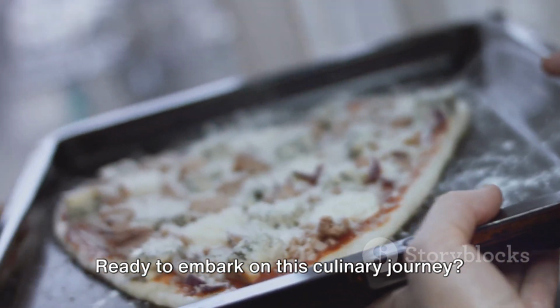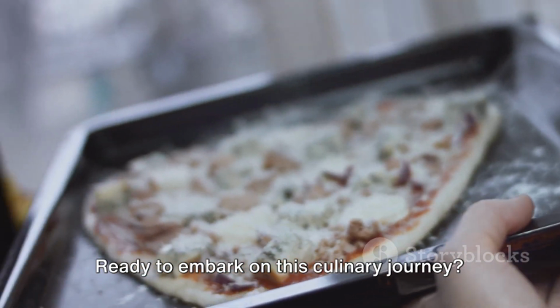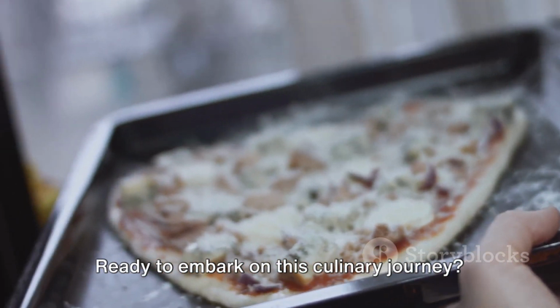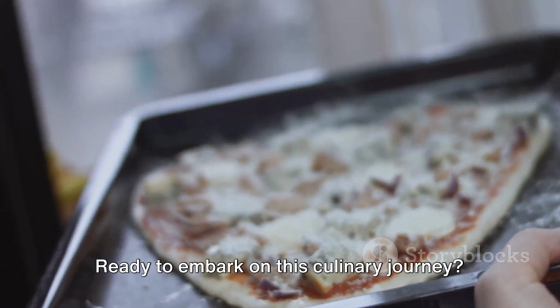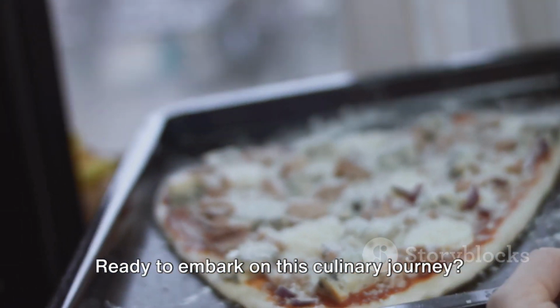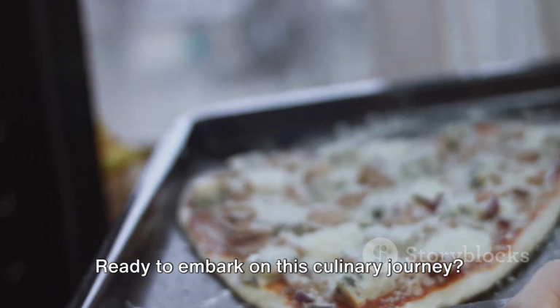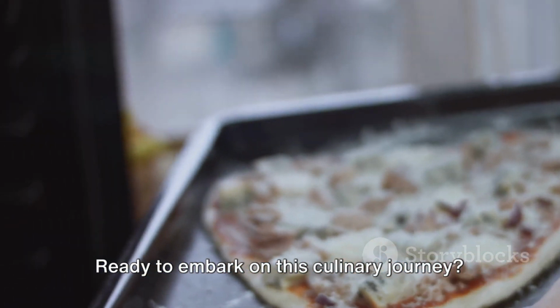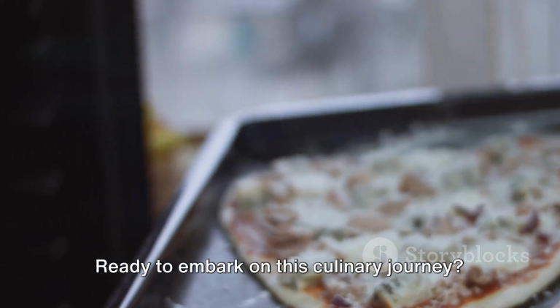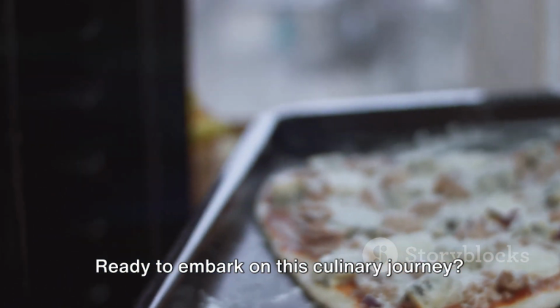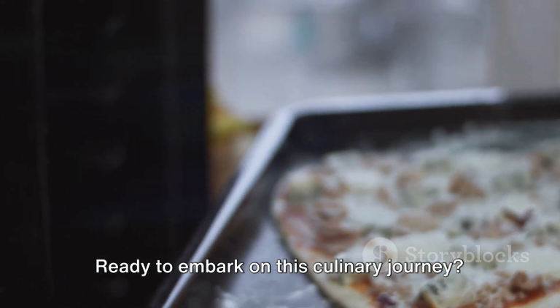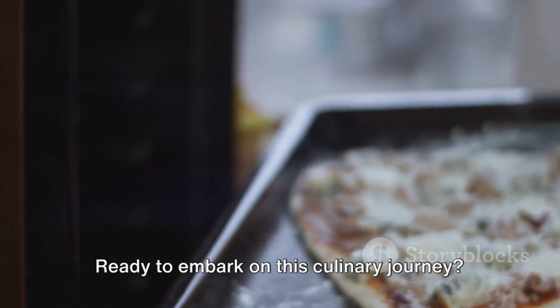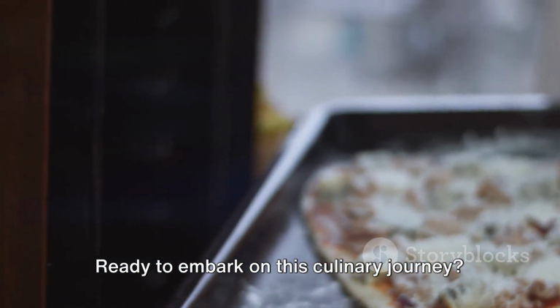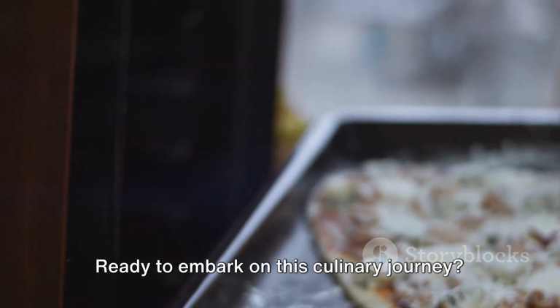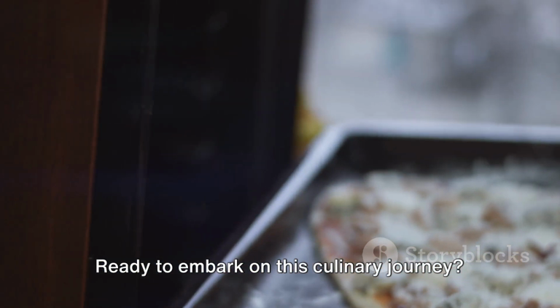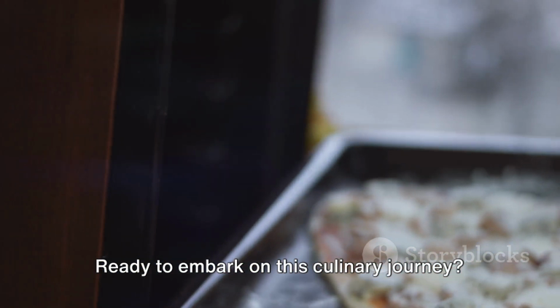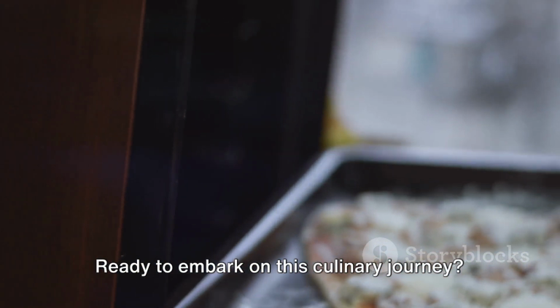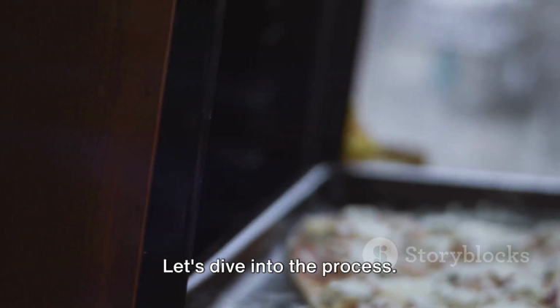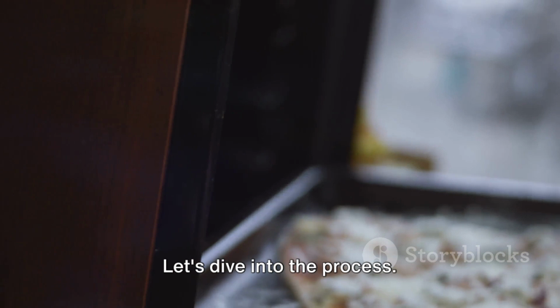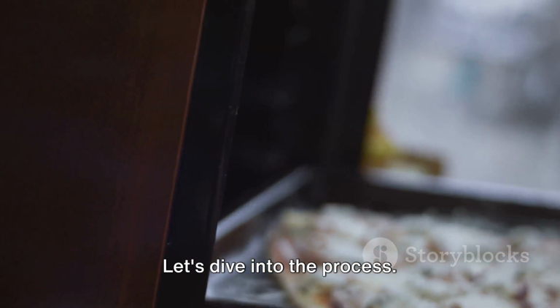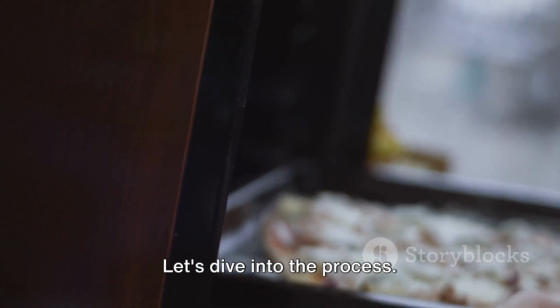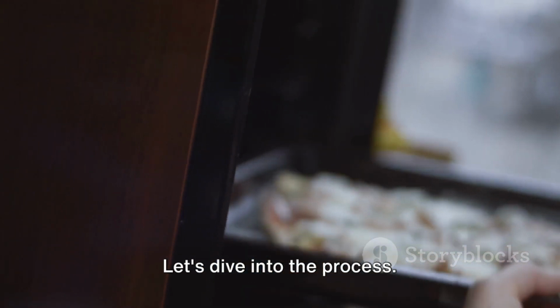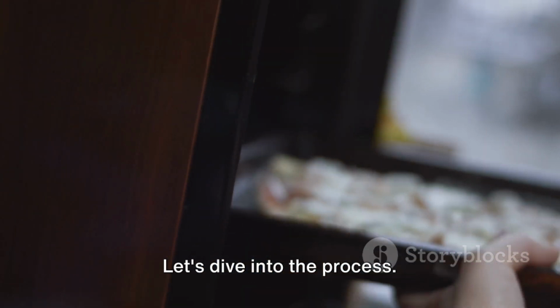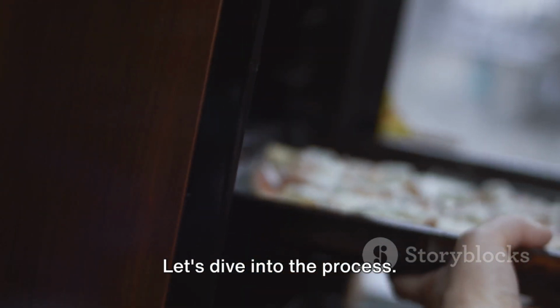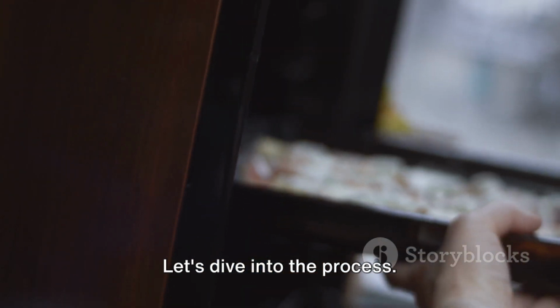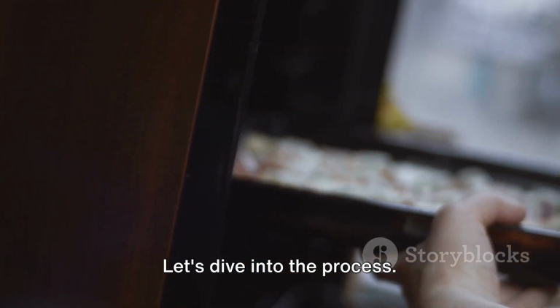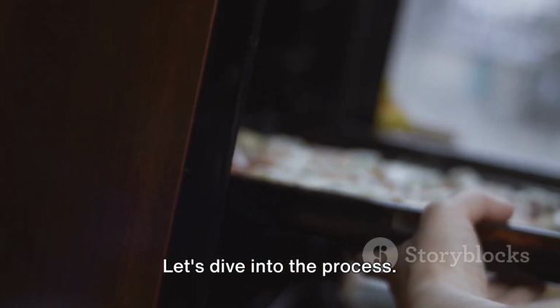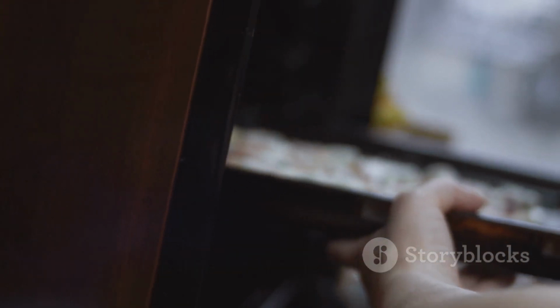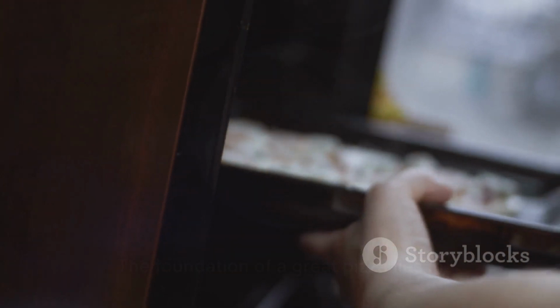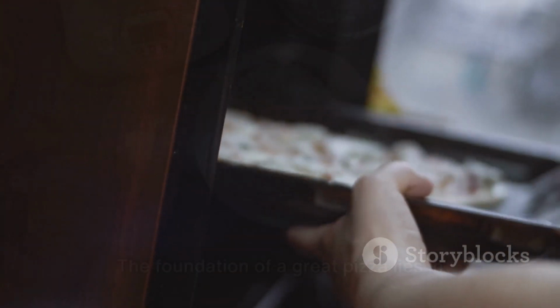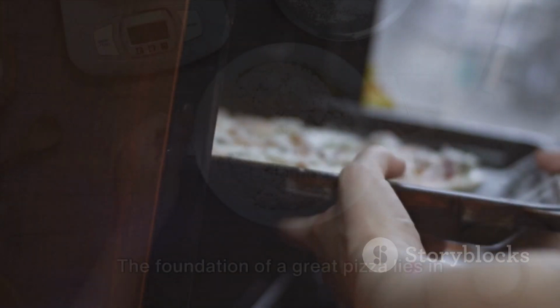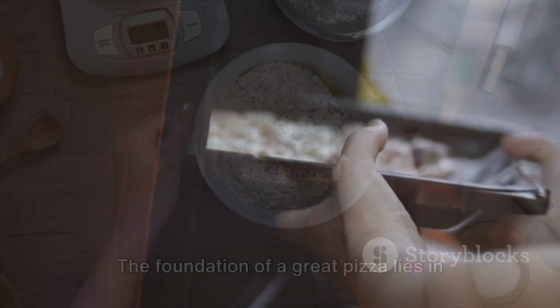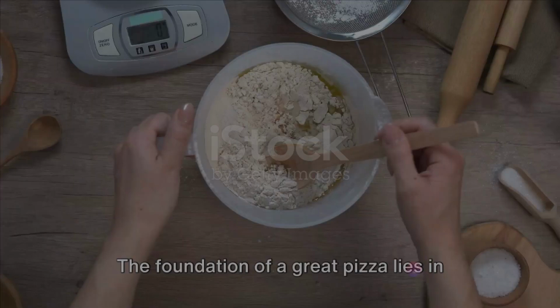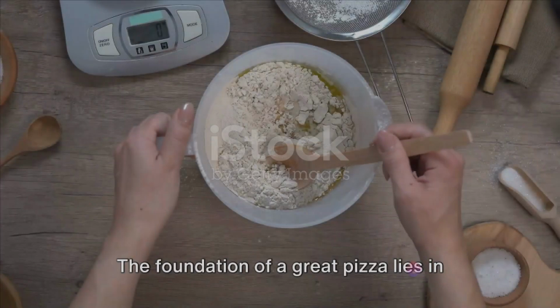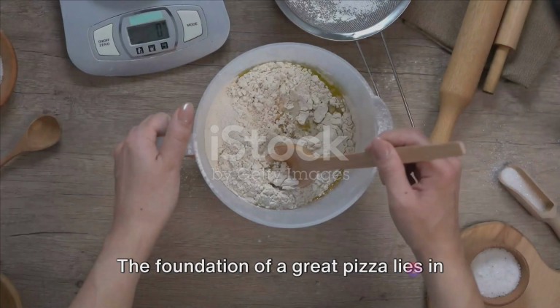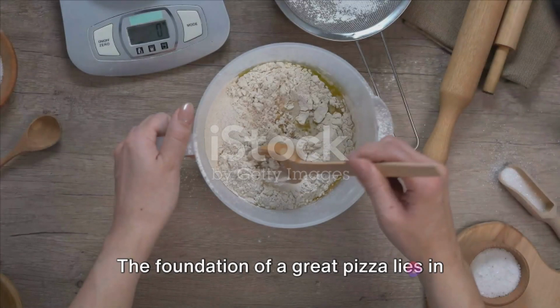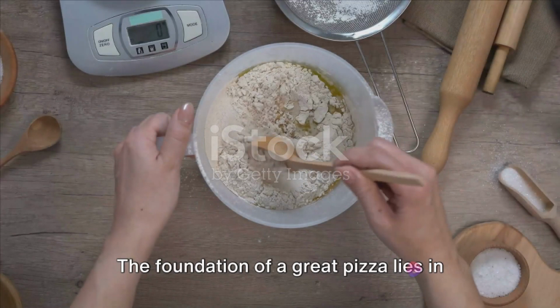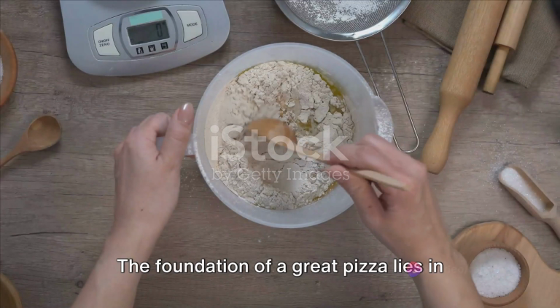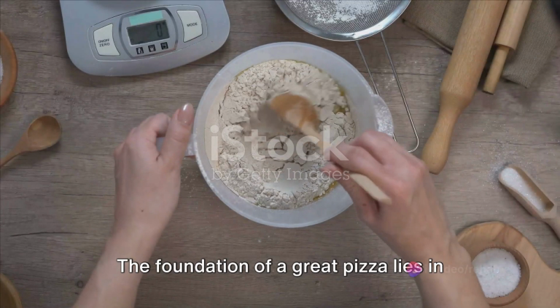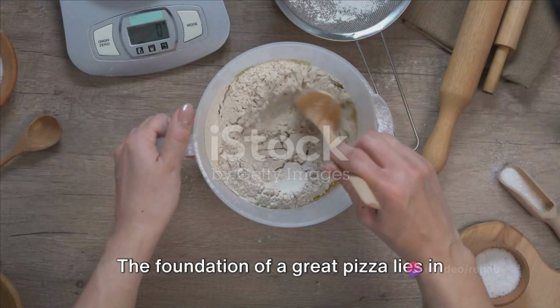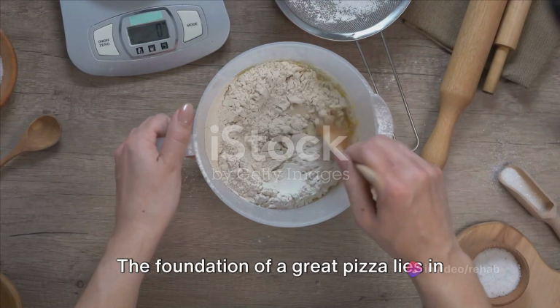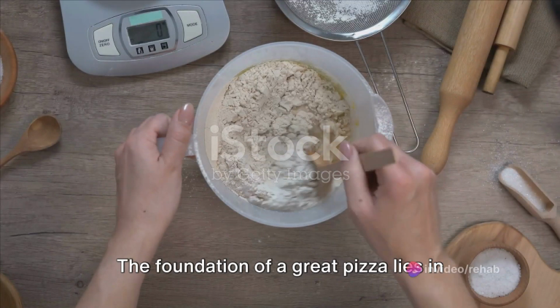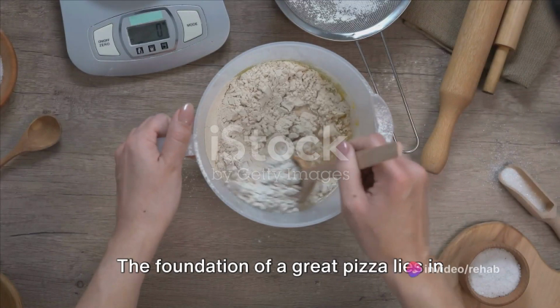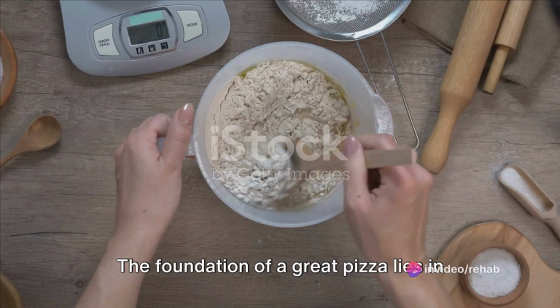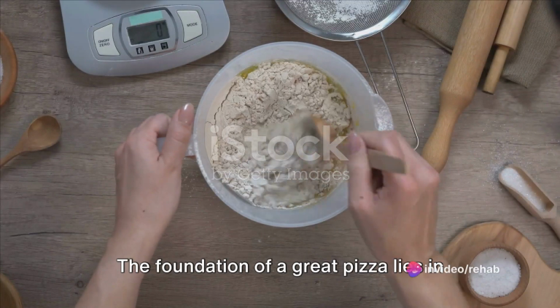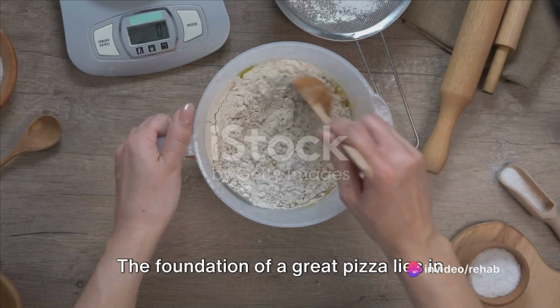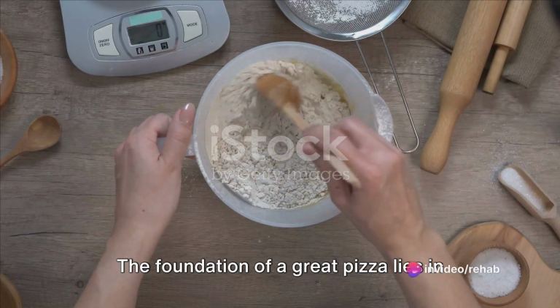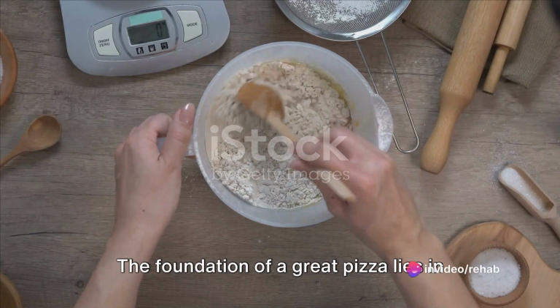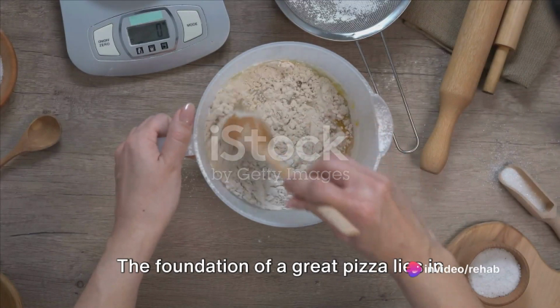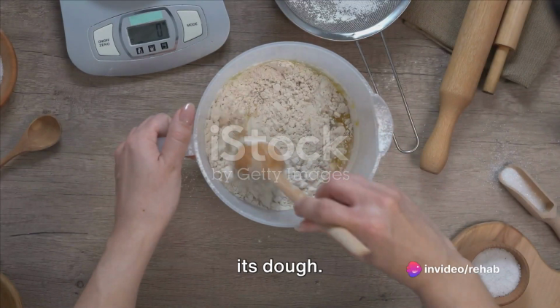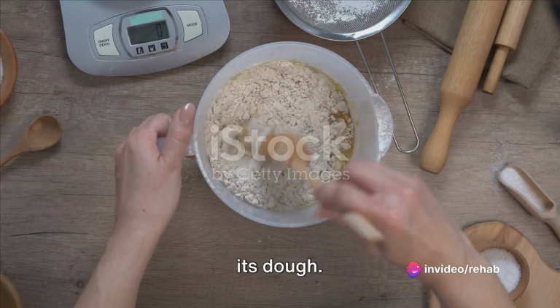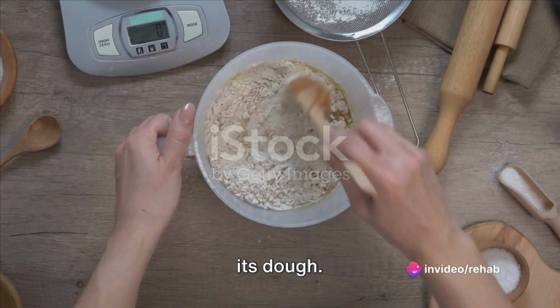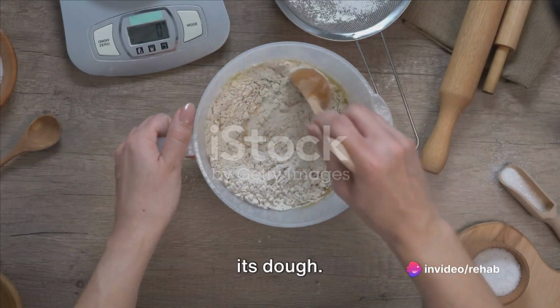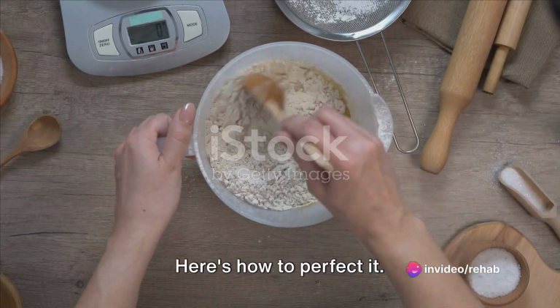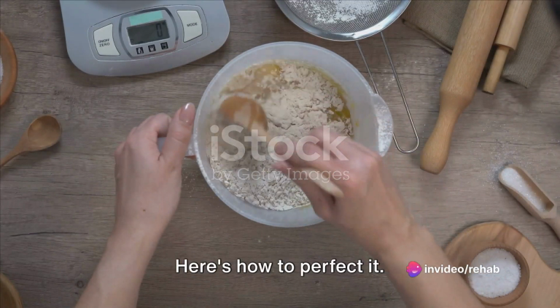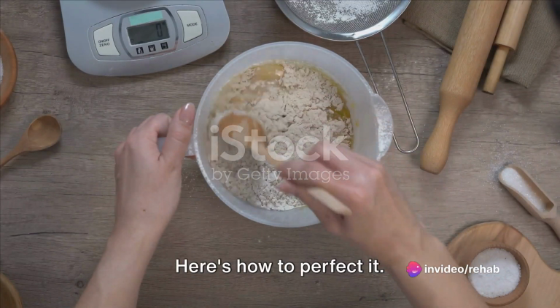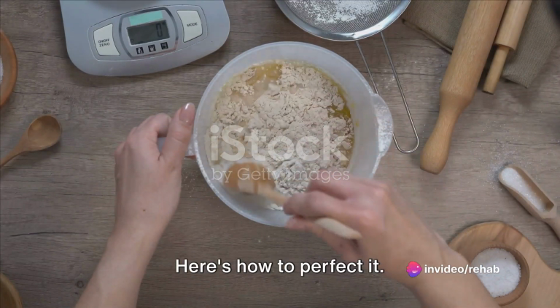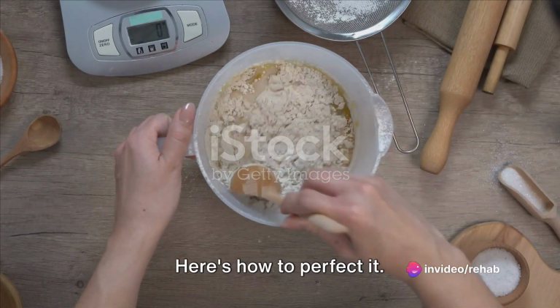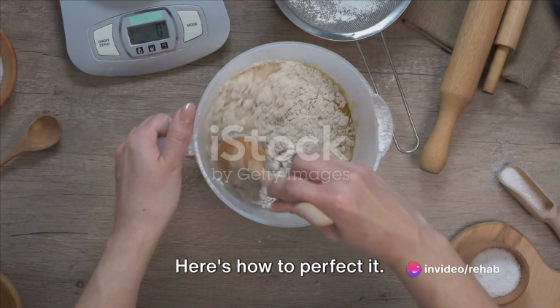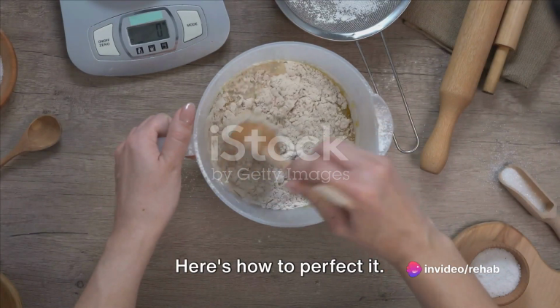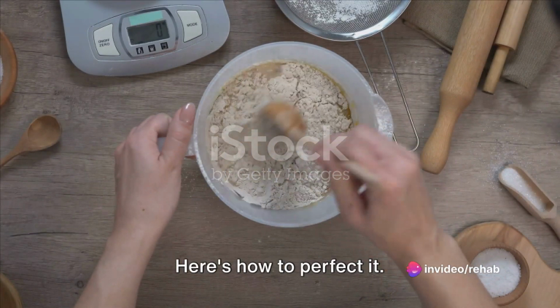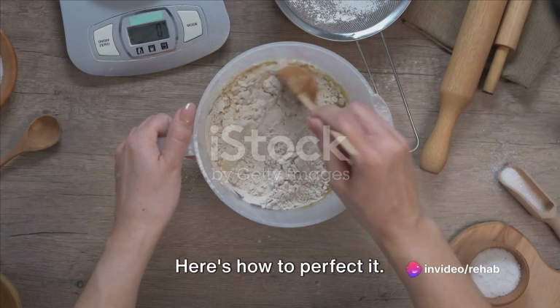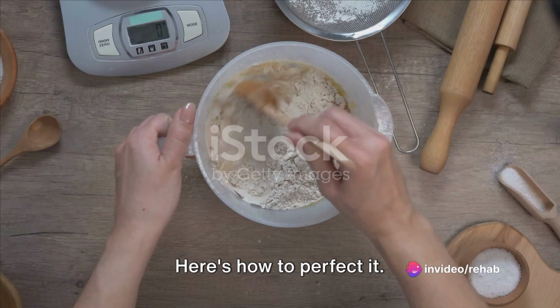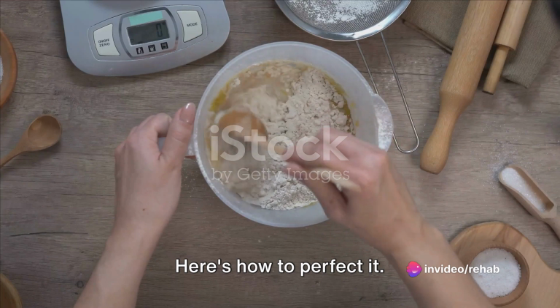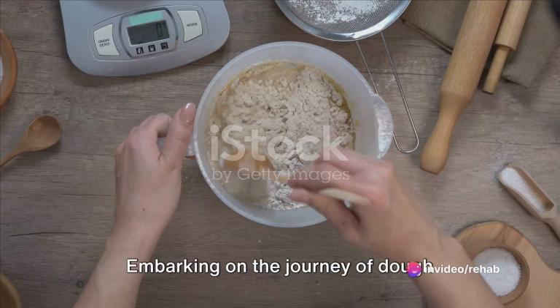Ready to embark on this culinary journey? Let's dive into the process. The foundation of a great pizza lies in its dough — here's how to perfect it.